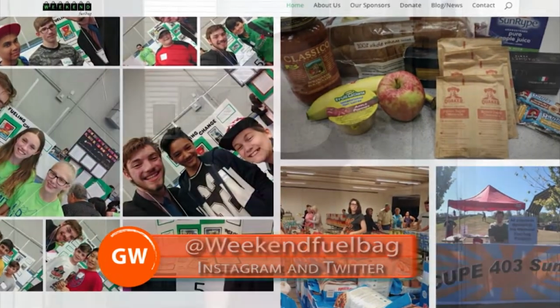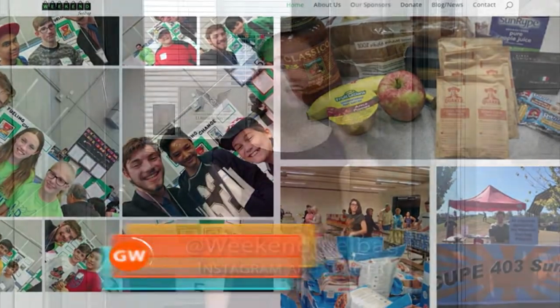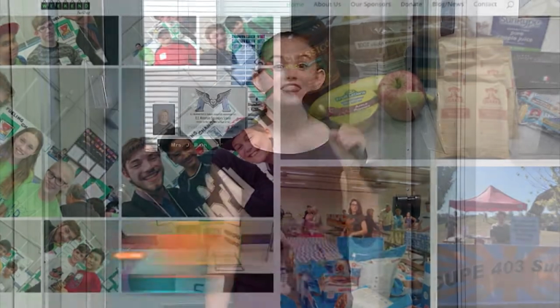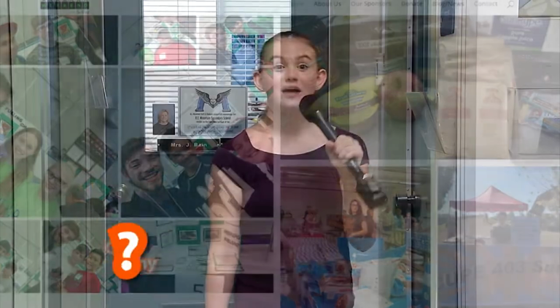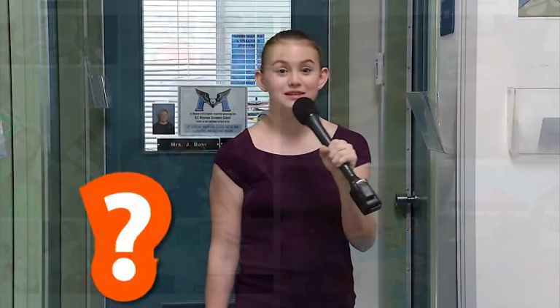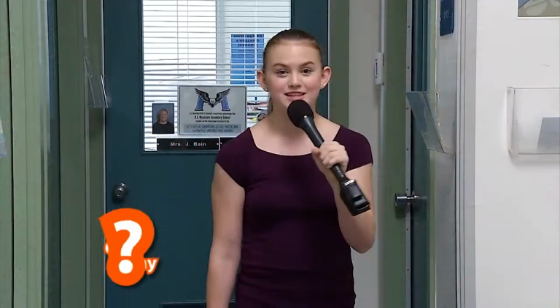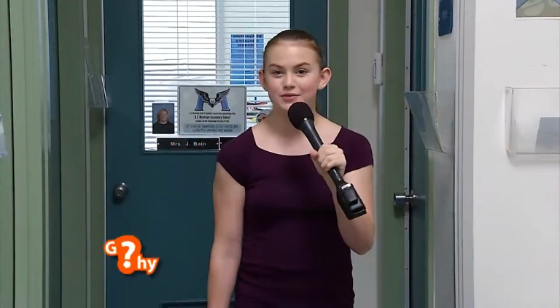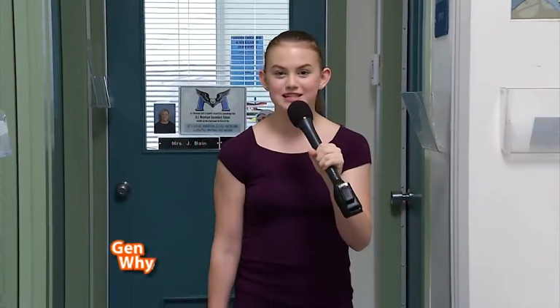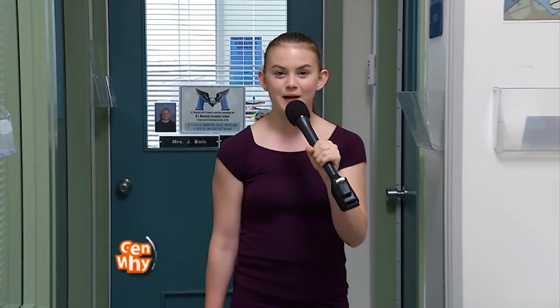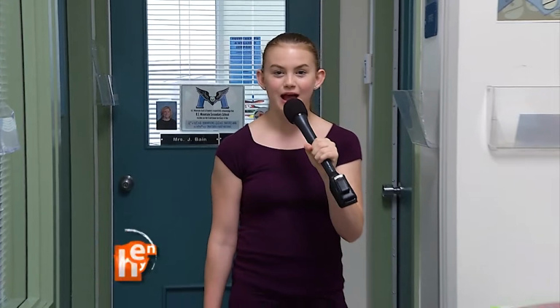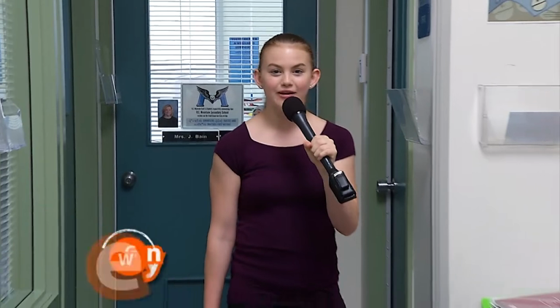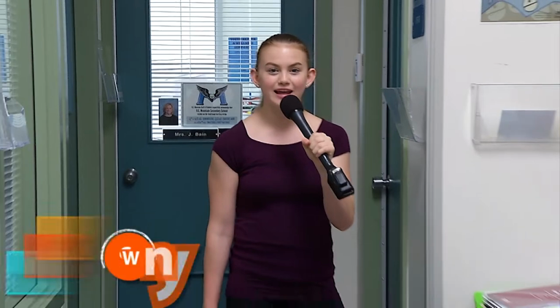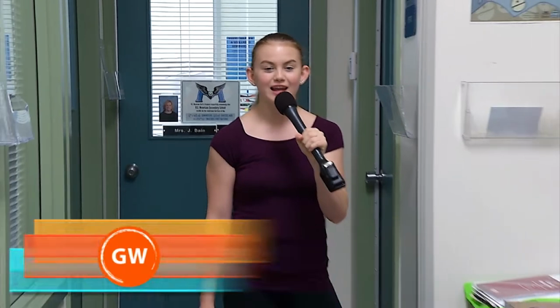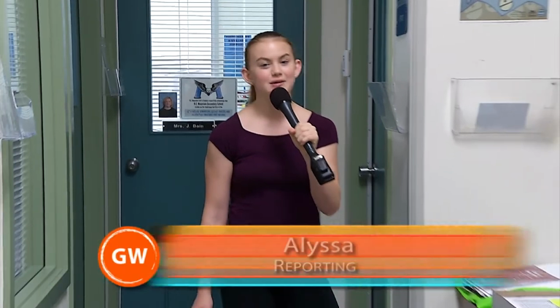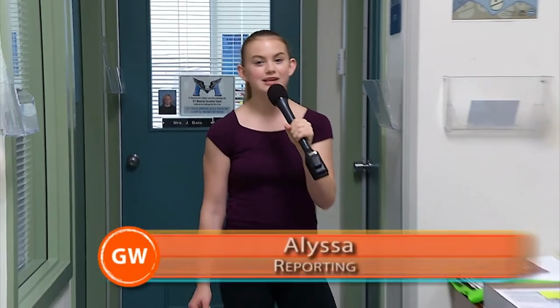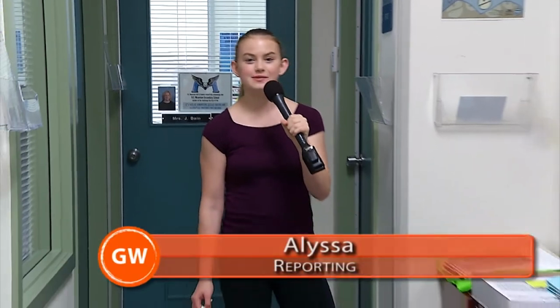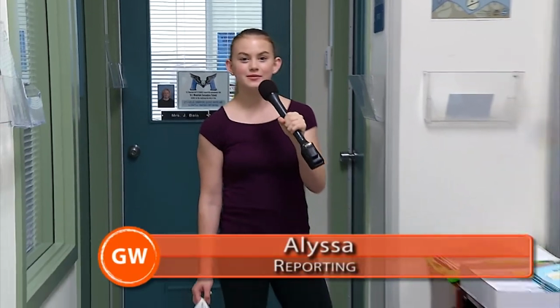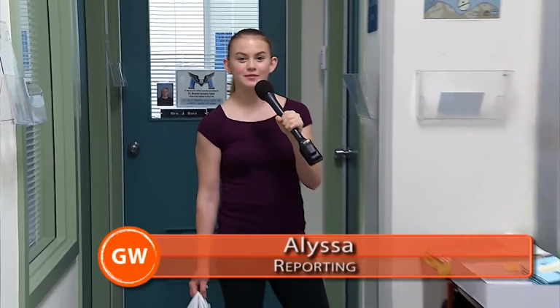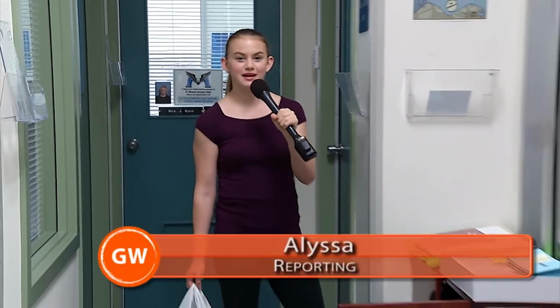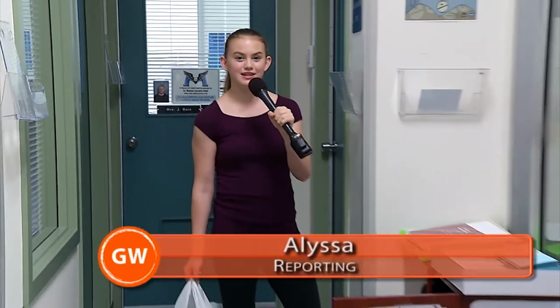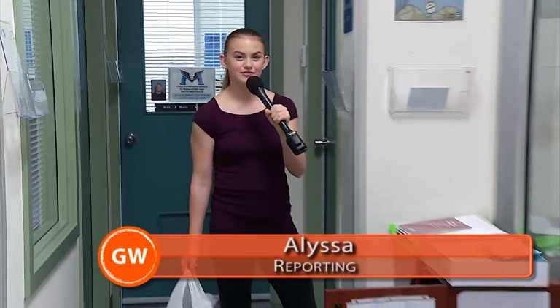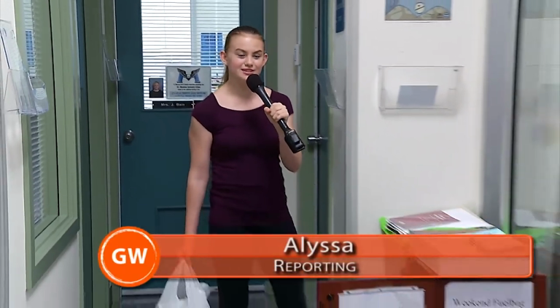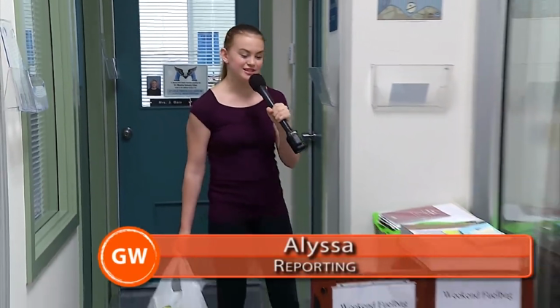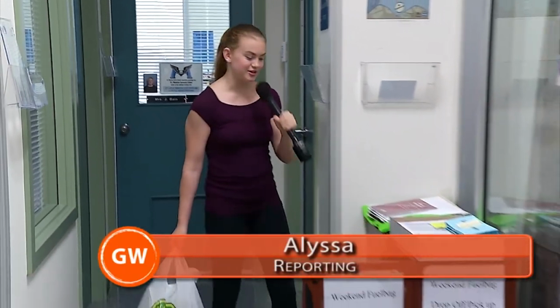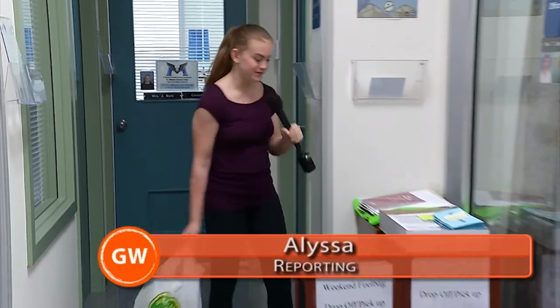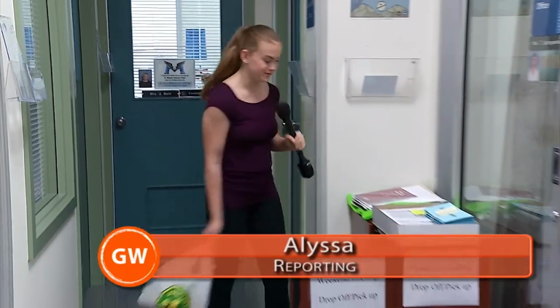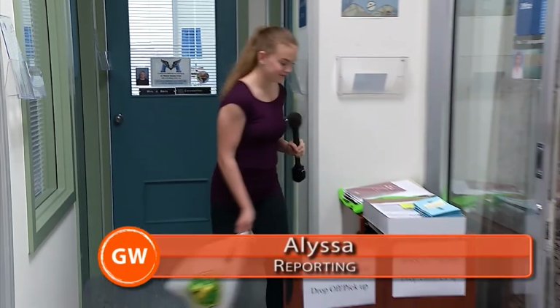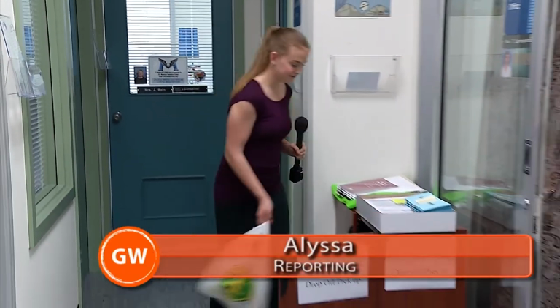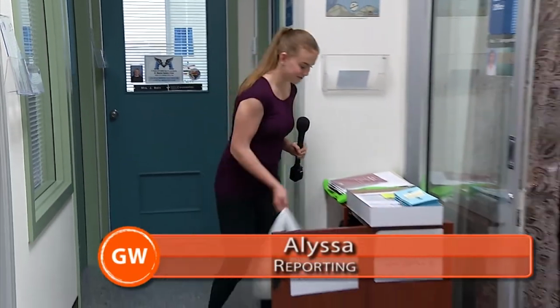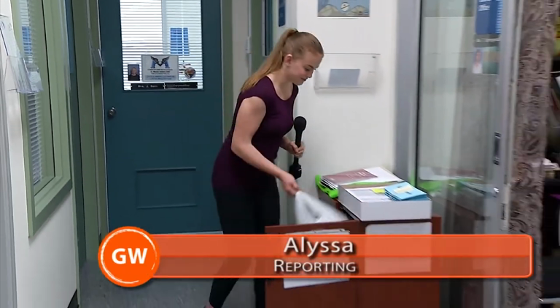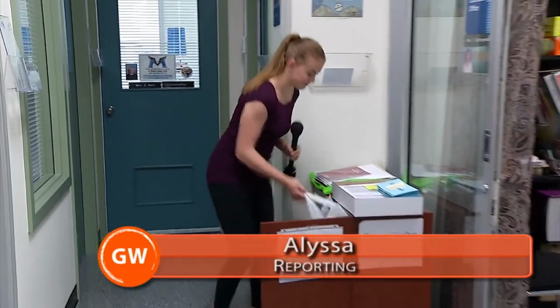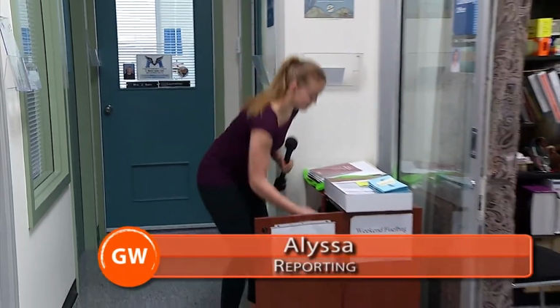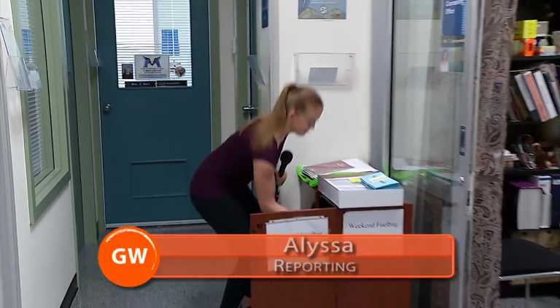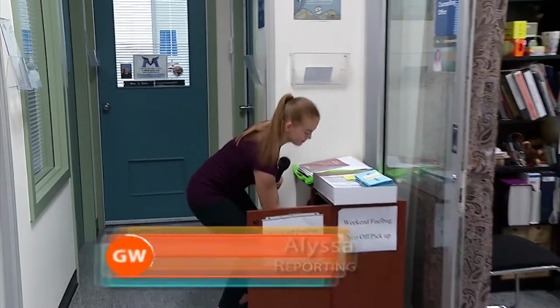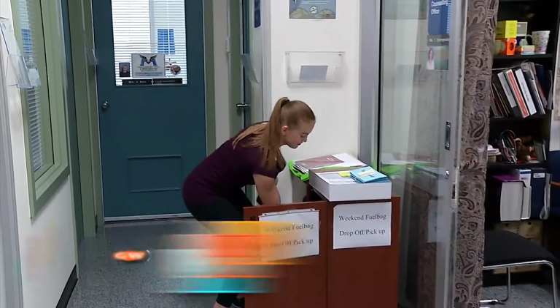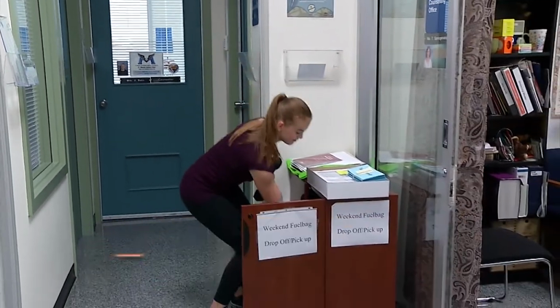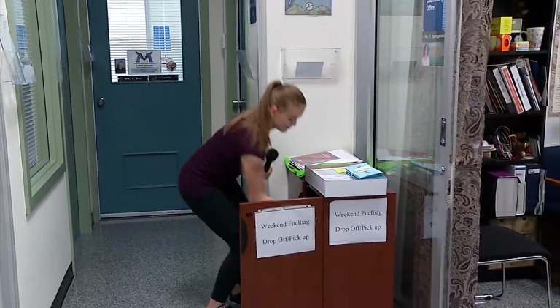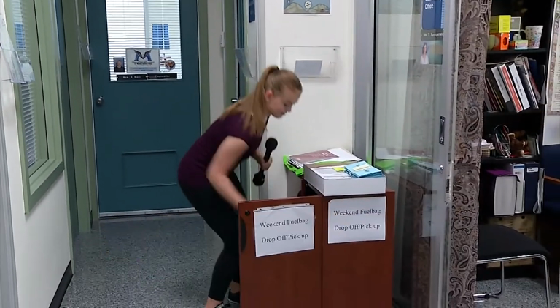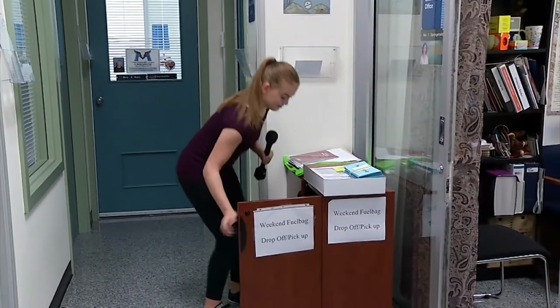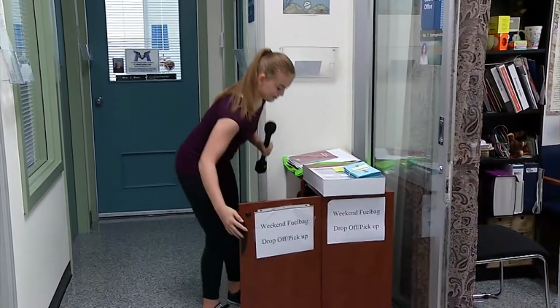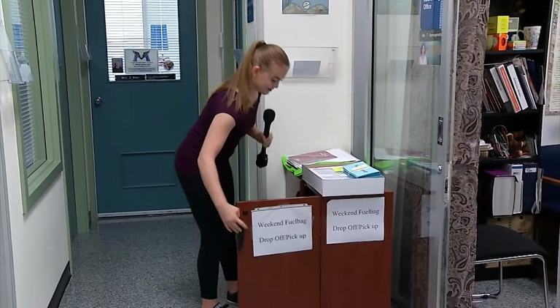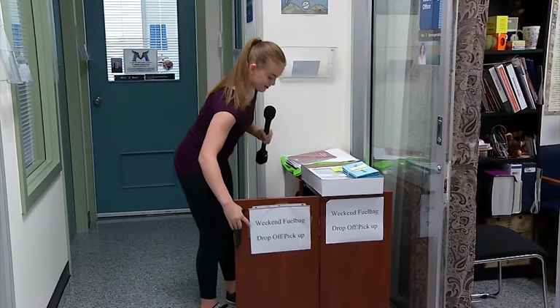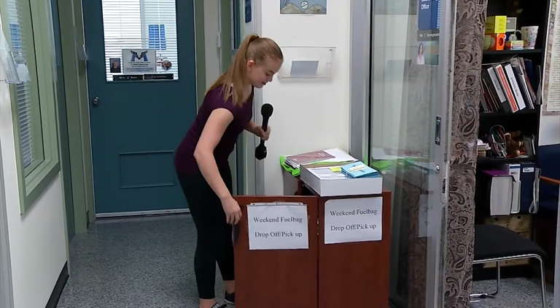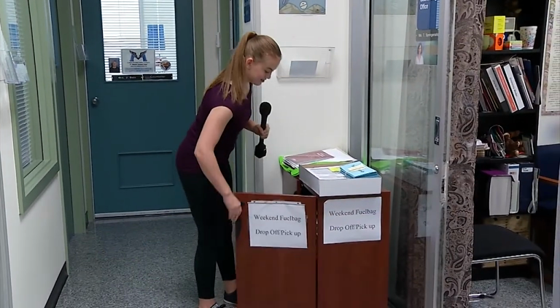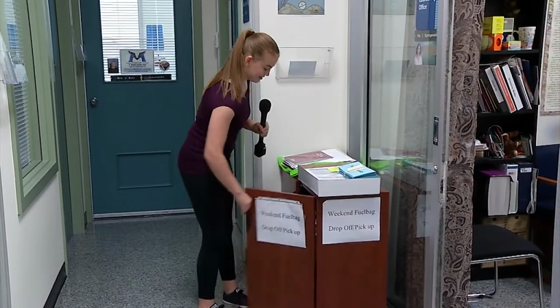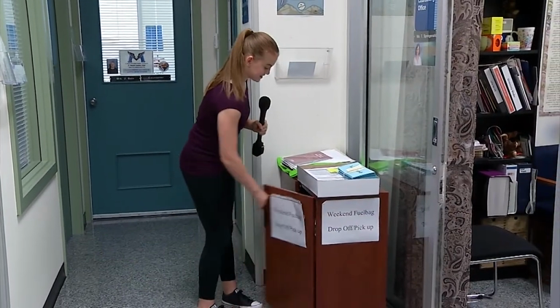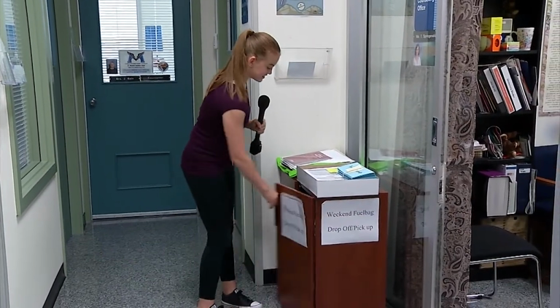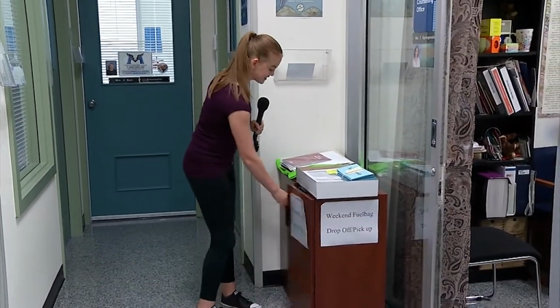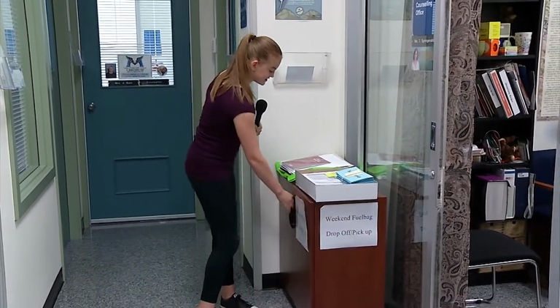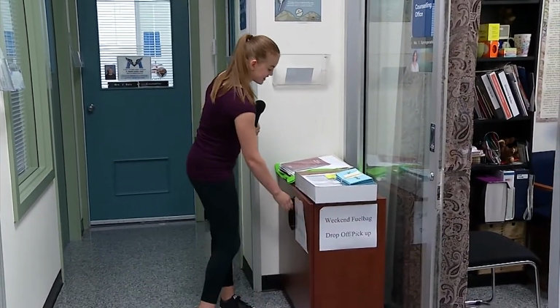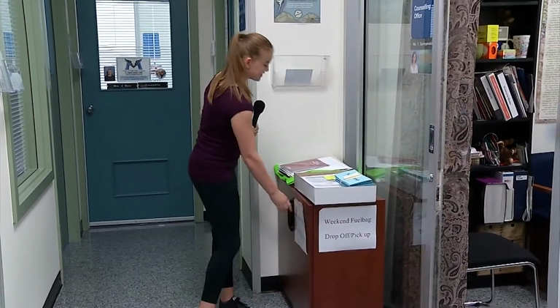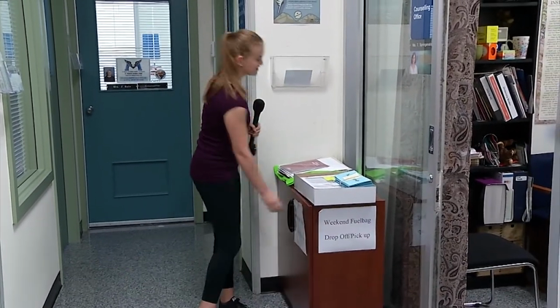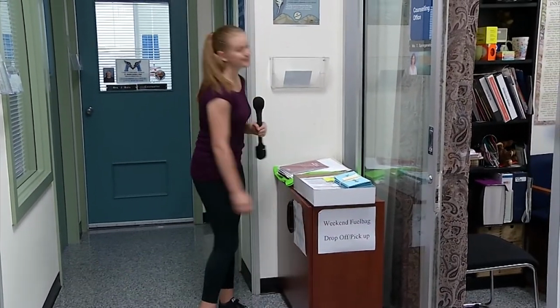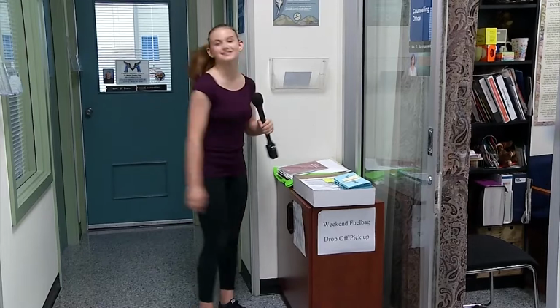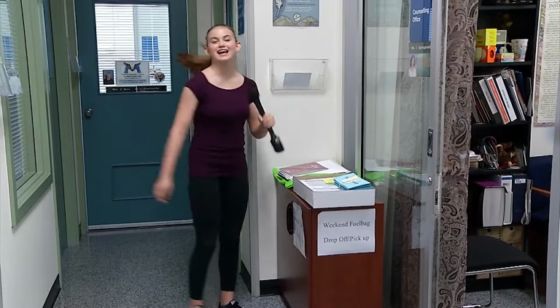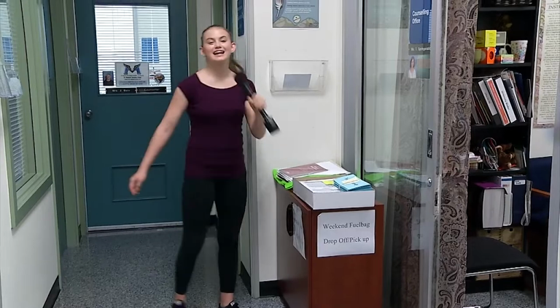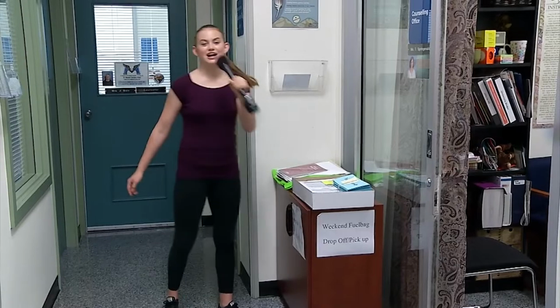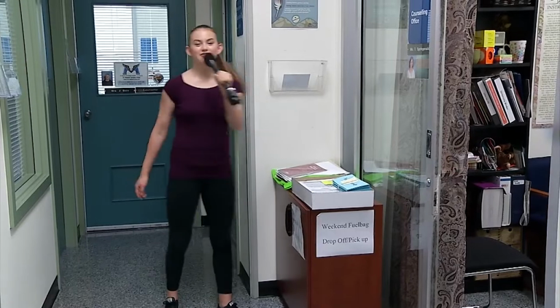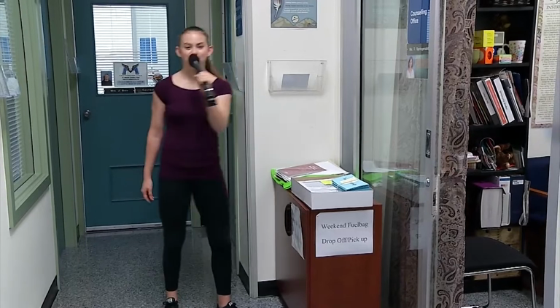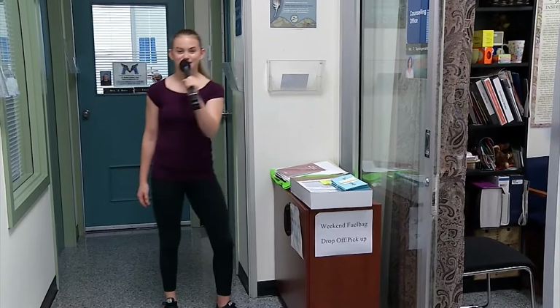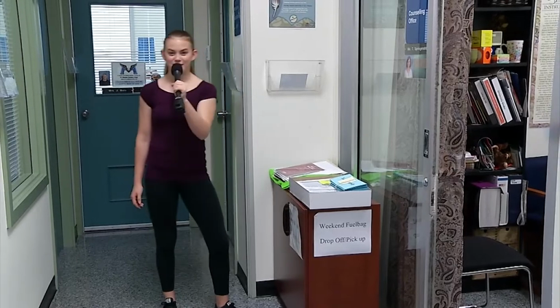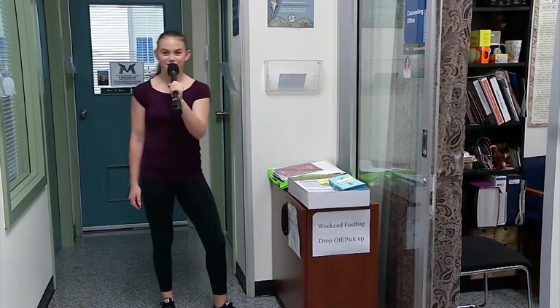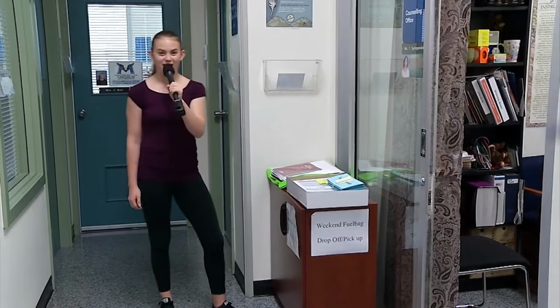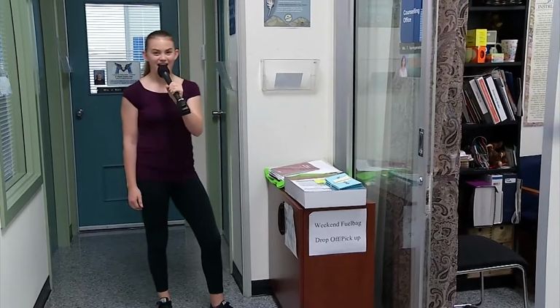That was so inspiring and it makes me want to make a difference too. This is Alyssa, signing out for Gen Y.